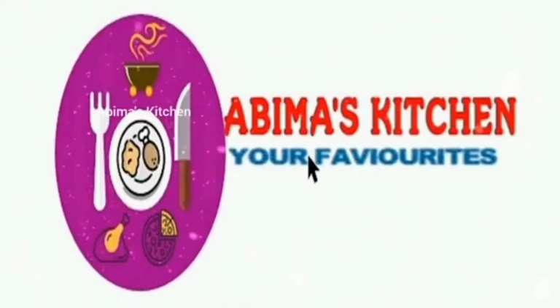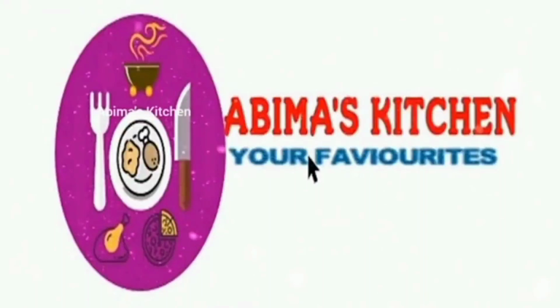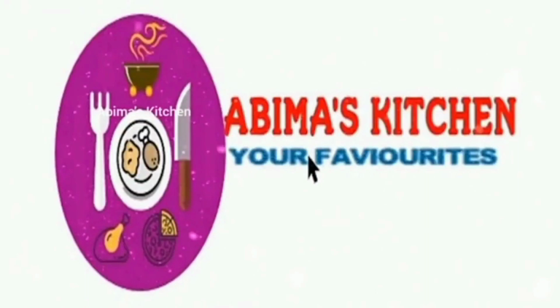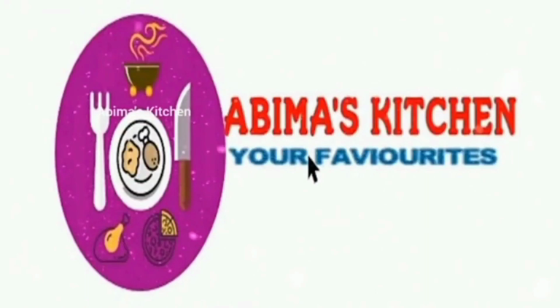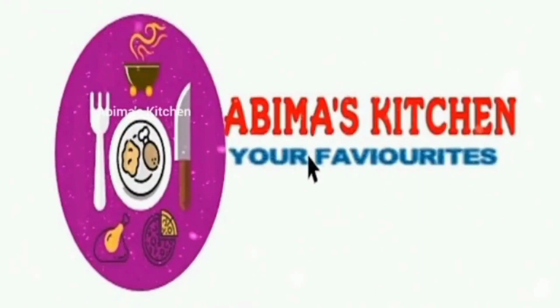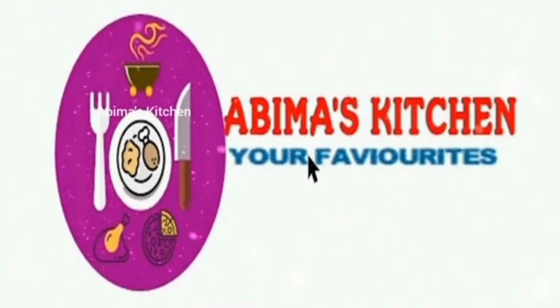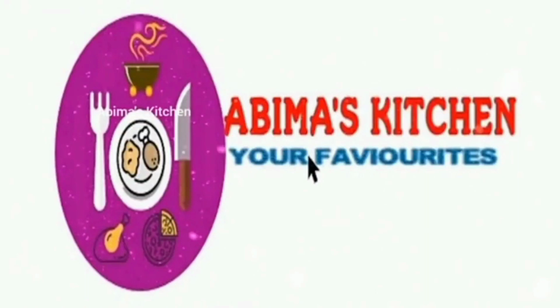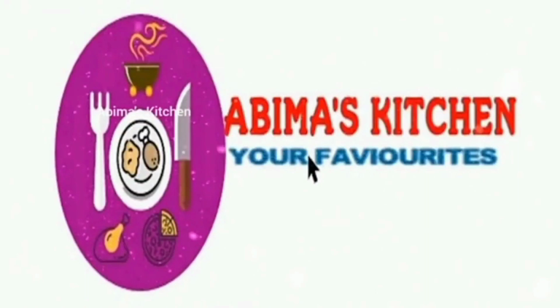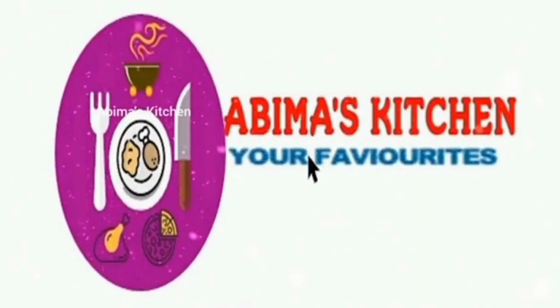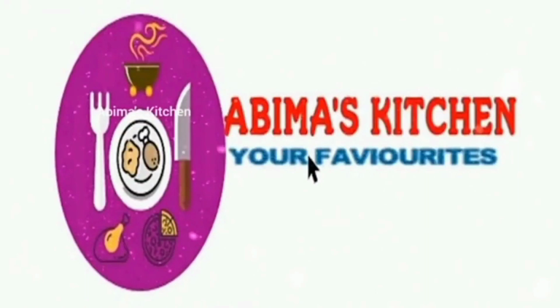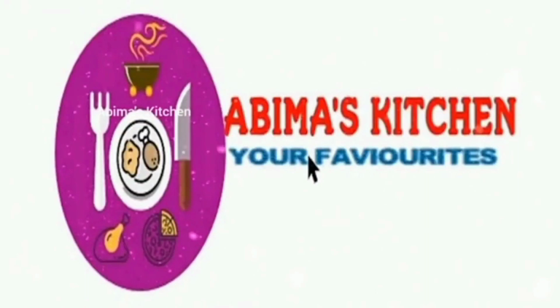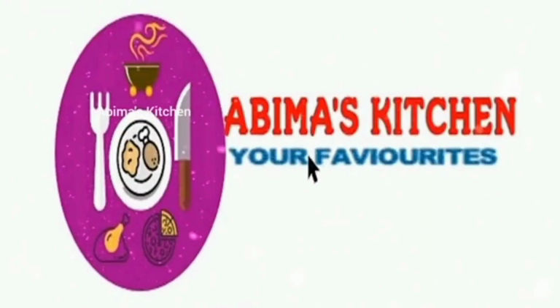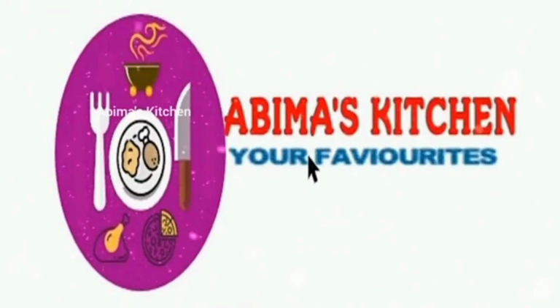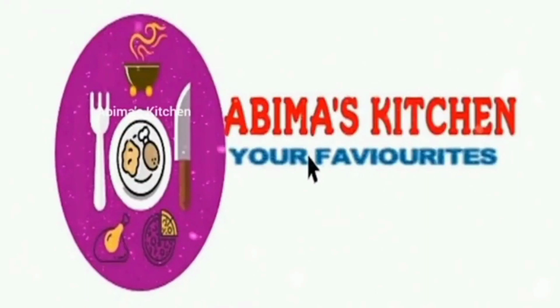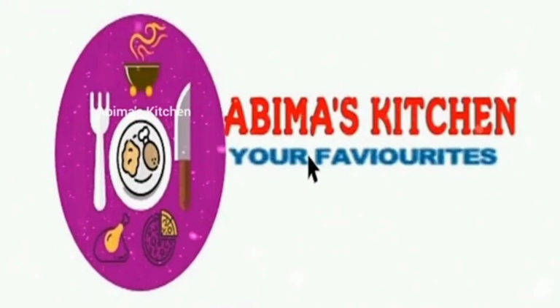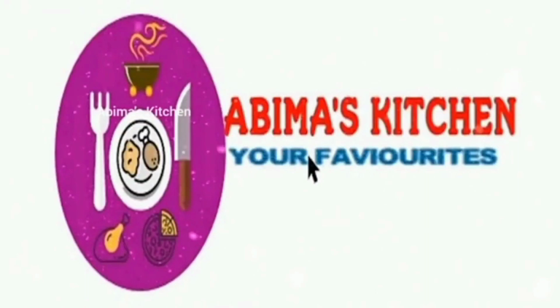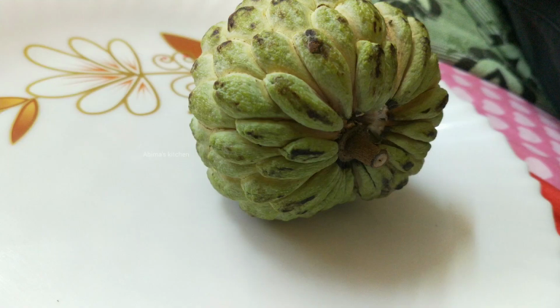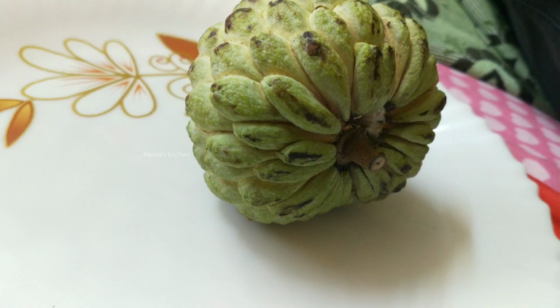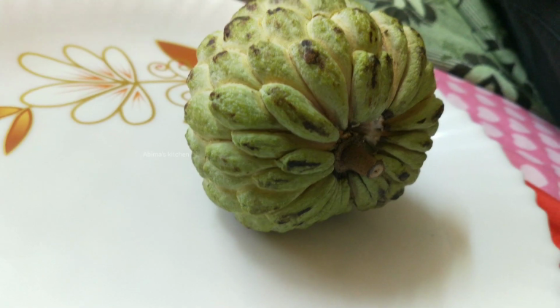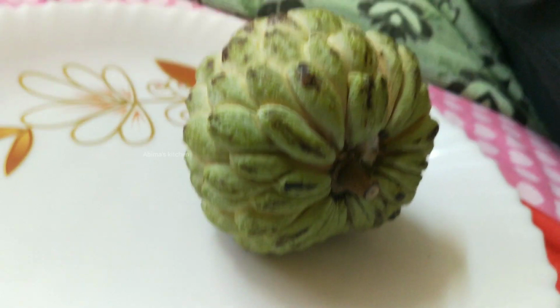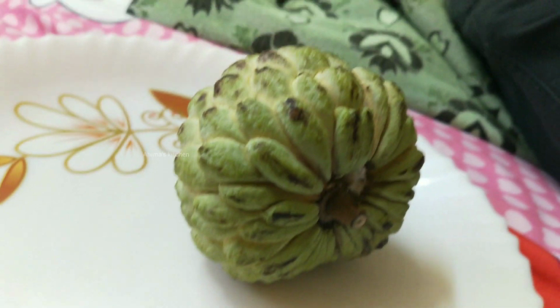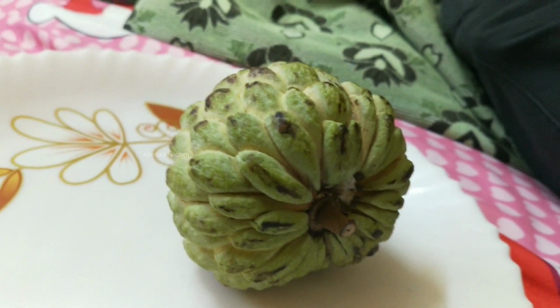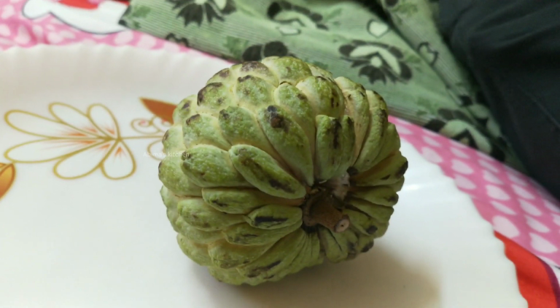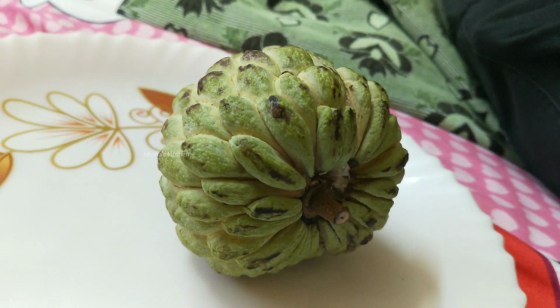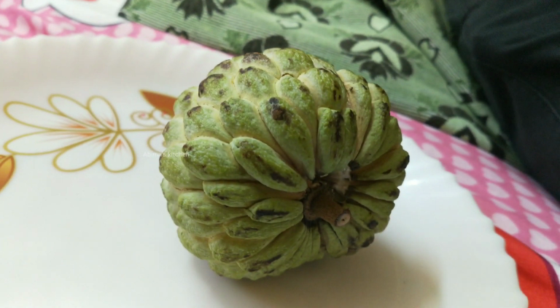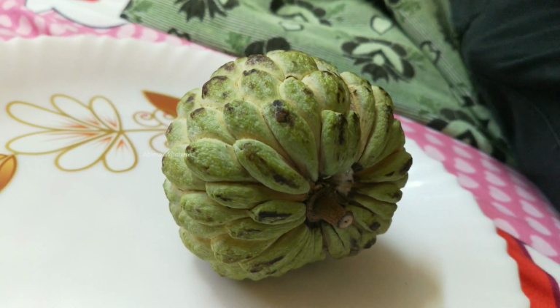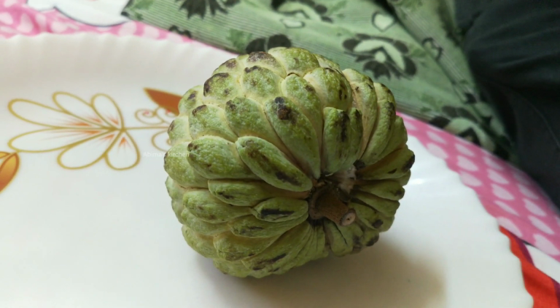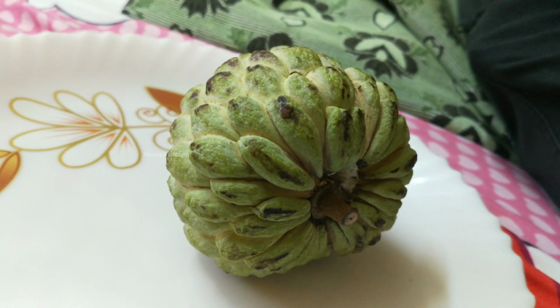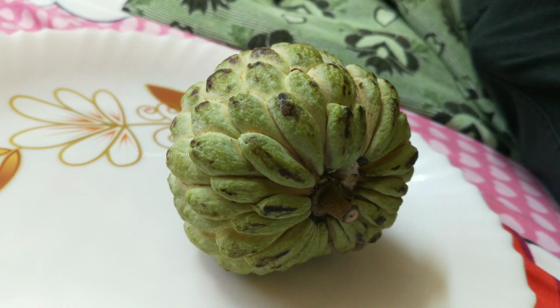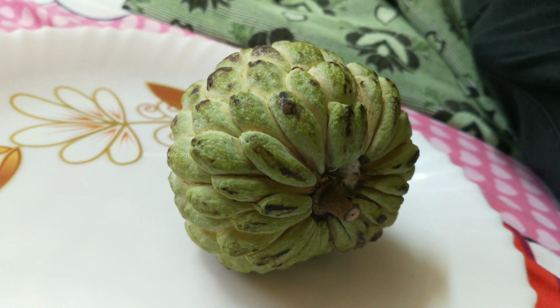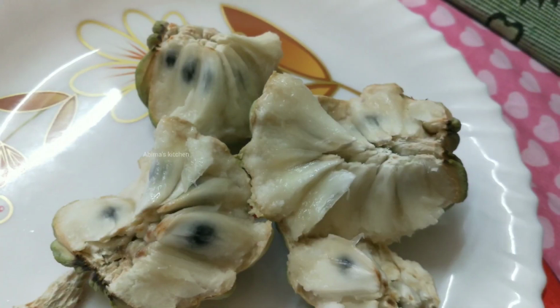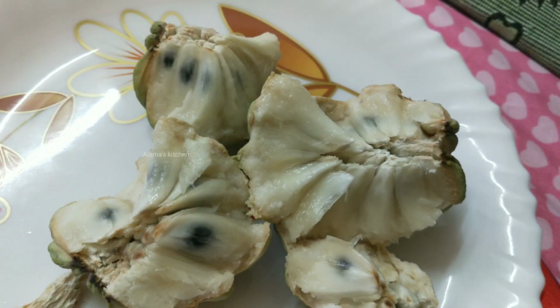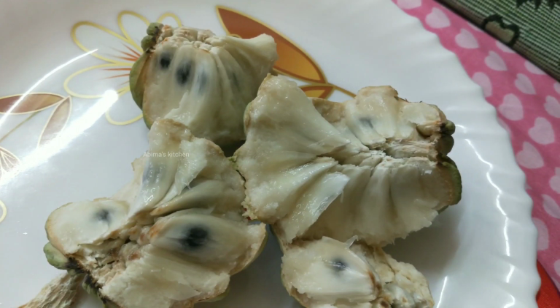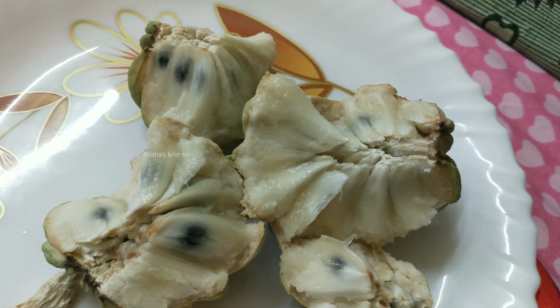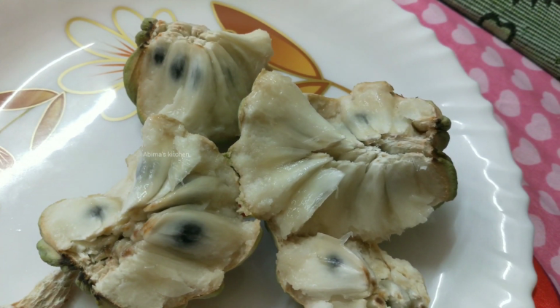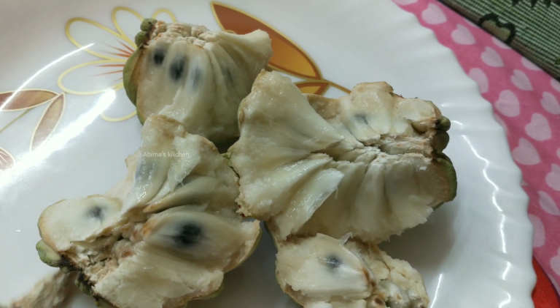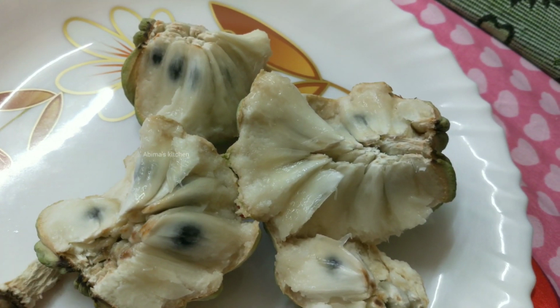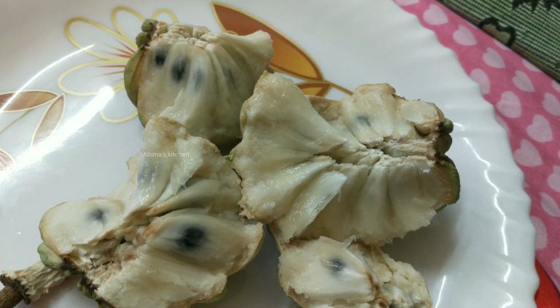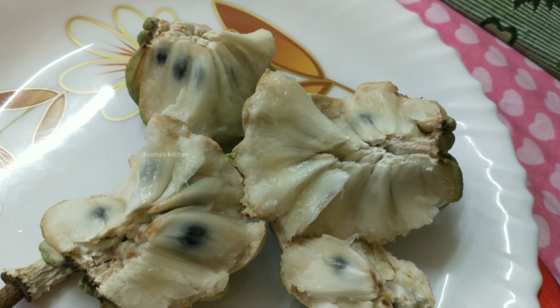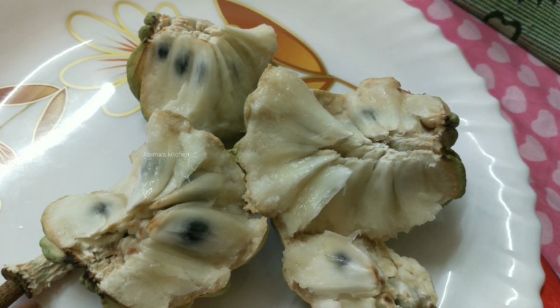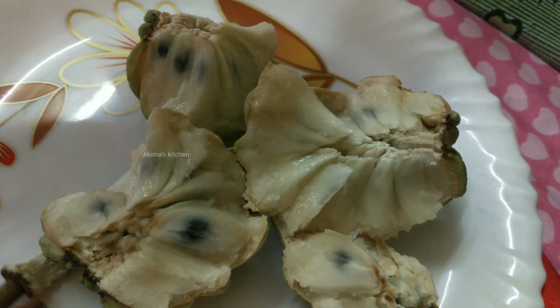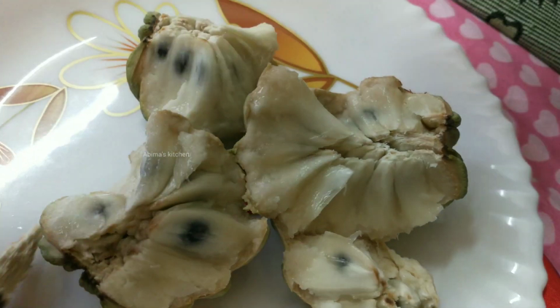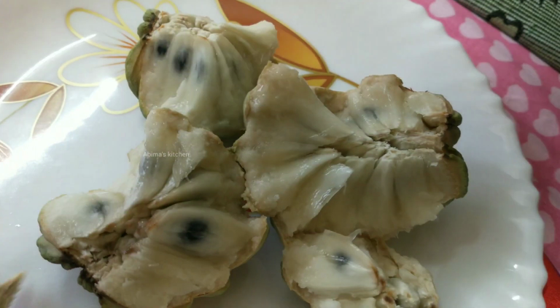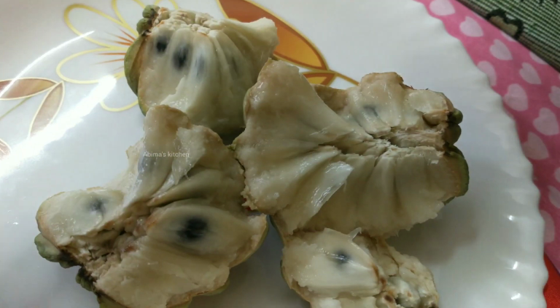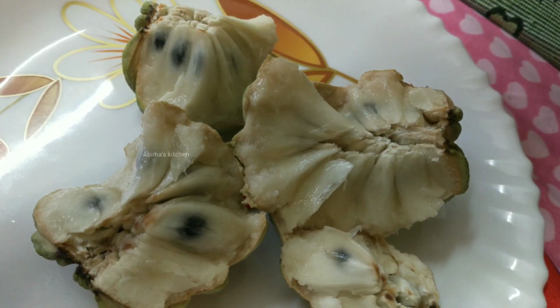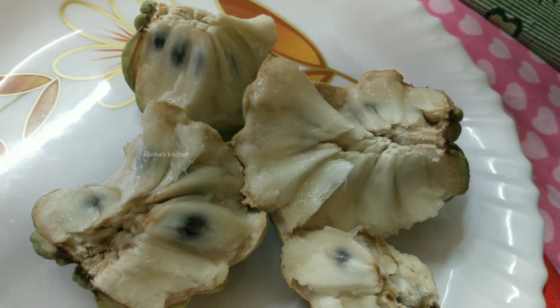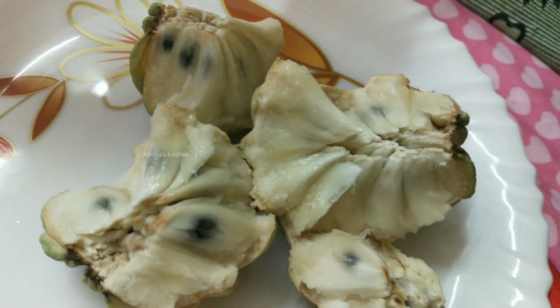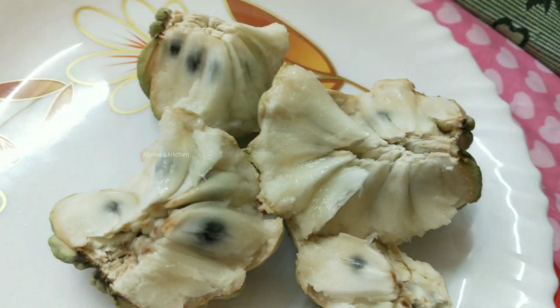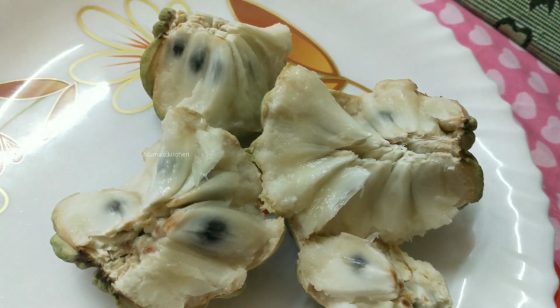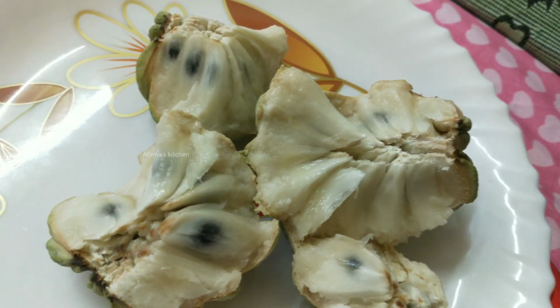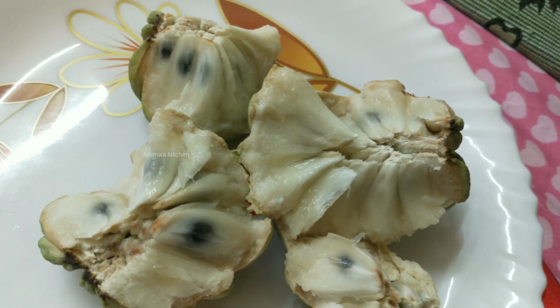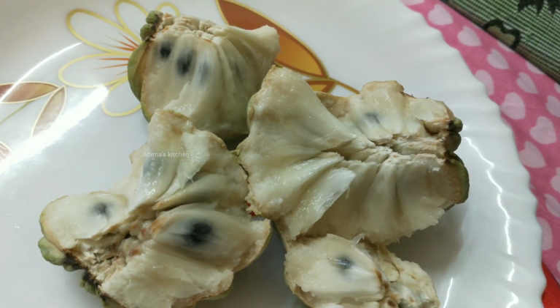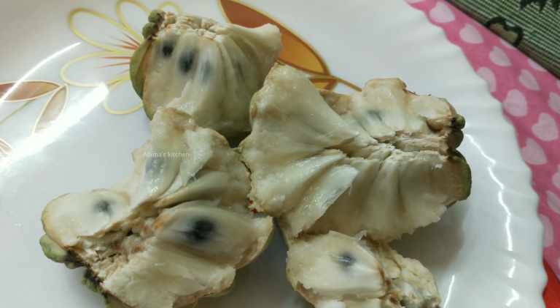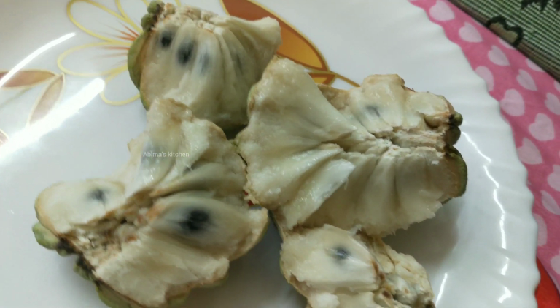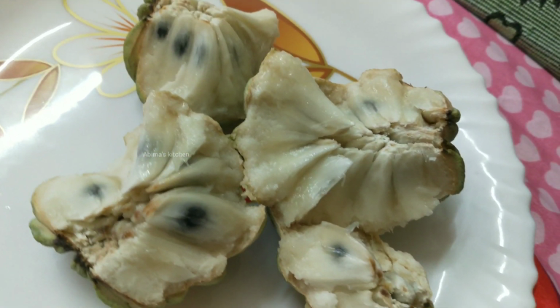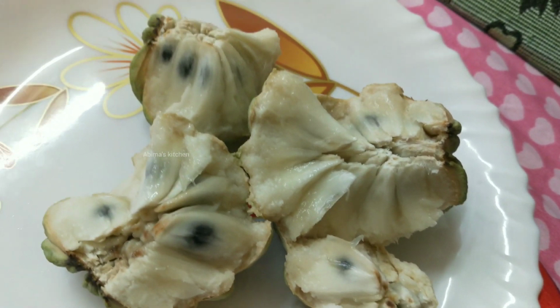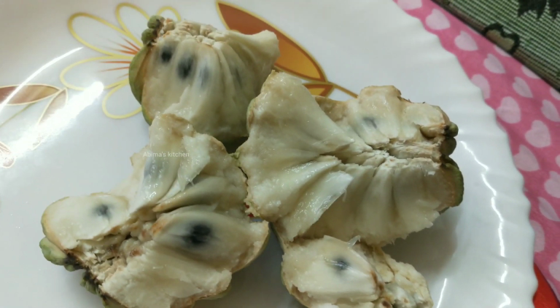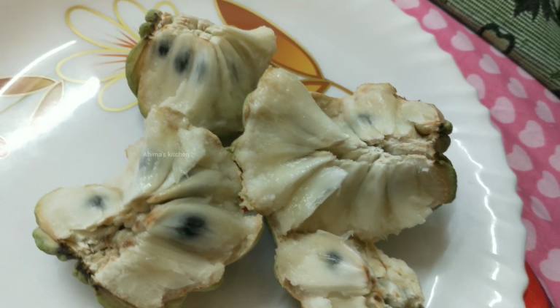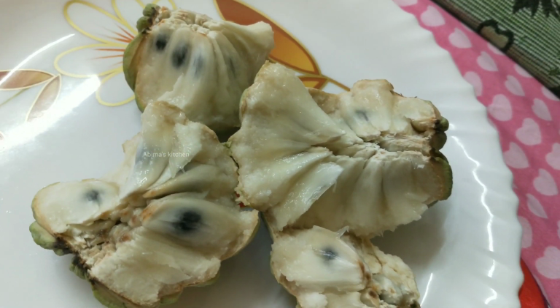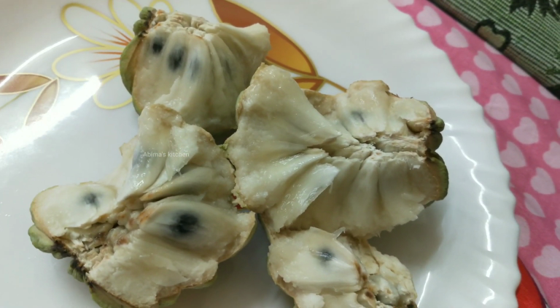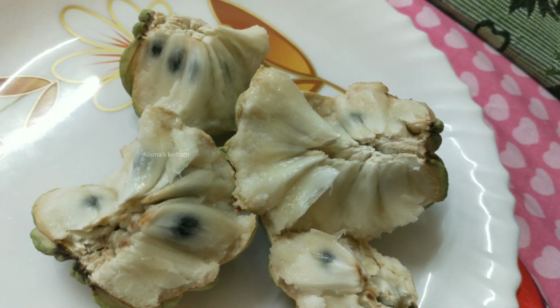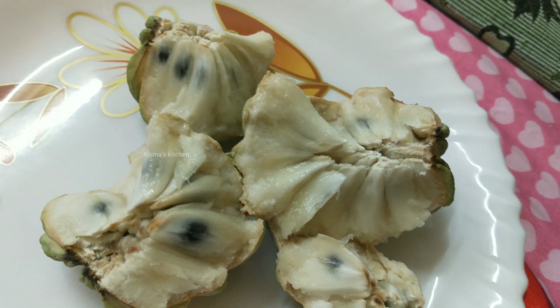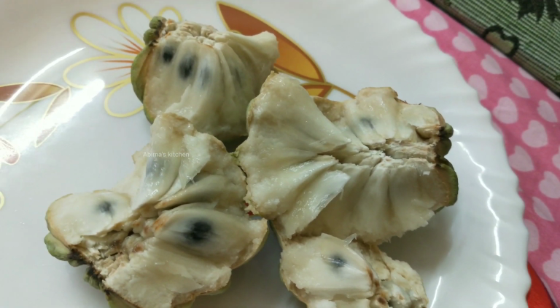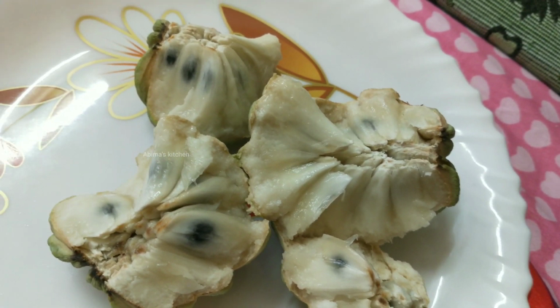Hi Friends! Welcome to Abhima's Kitchen. Let's talk about a vlog today. I'm going to take a look at morning breakfast.